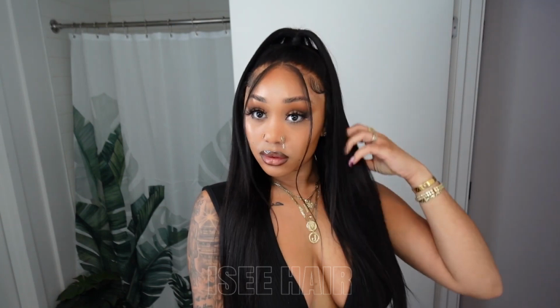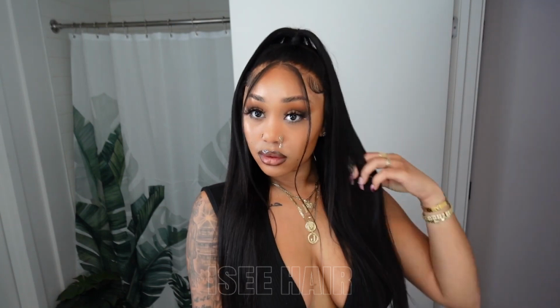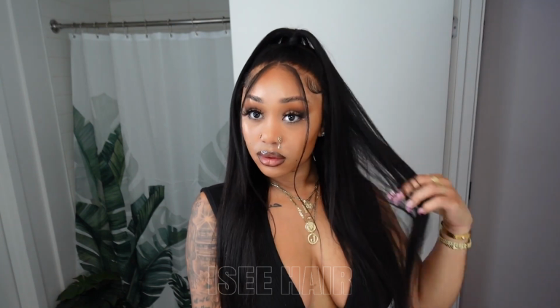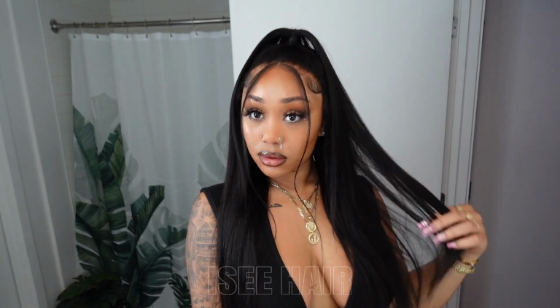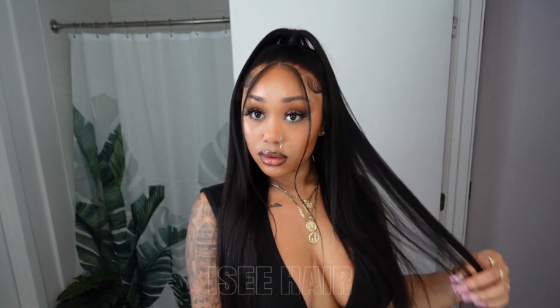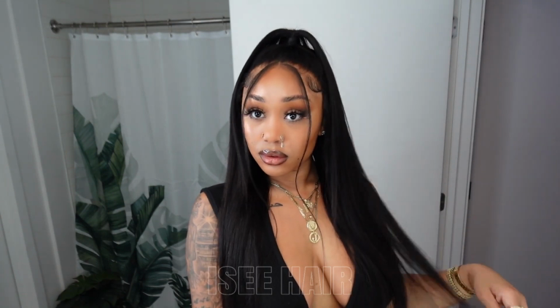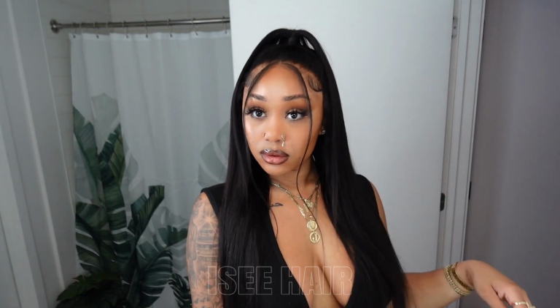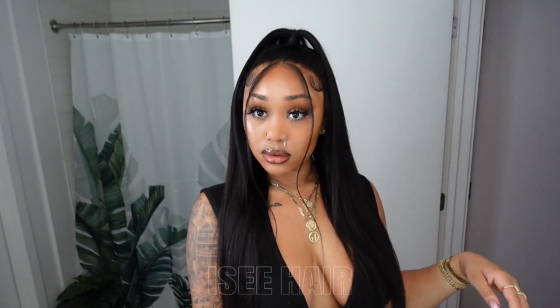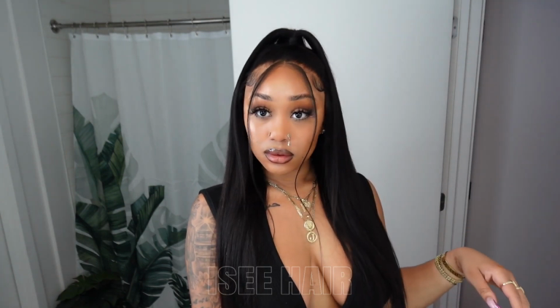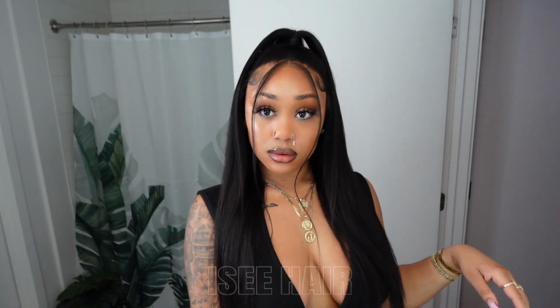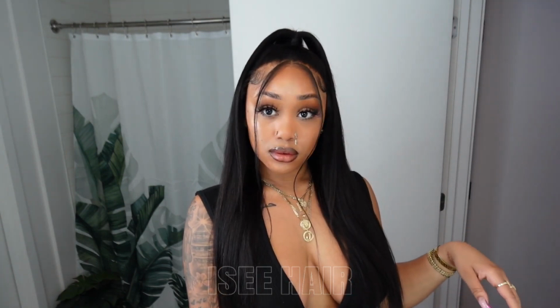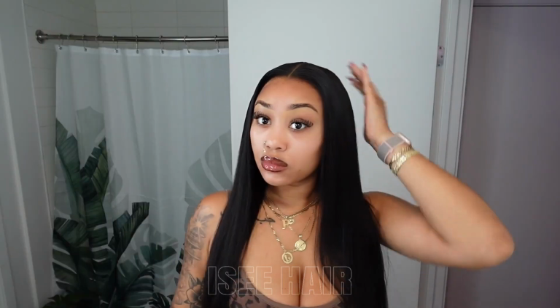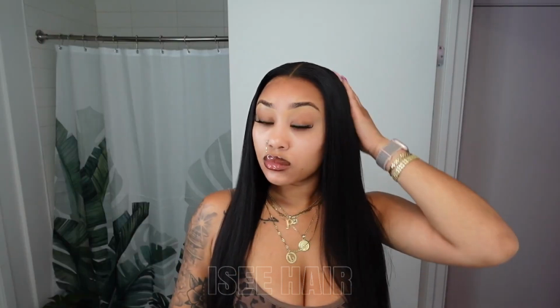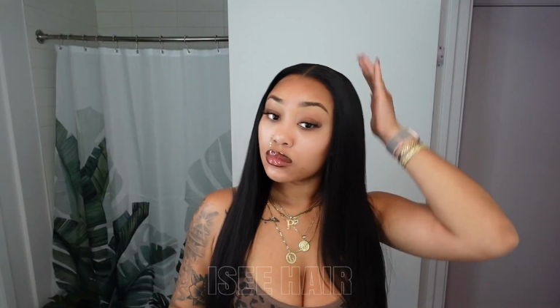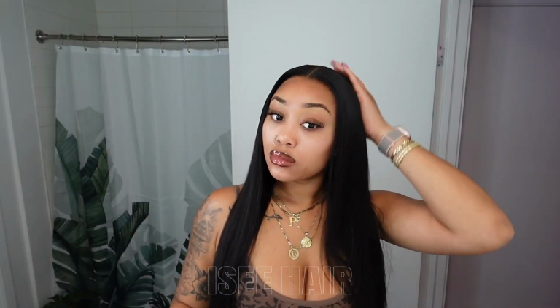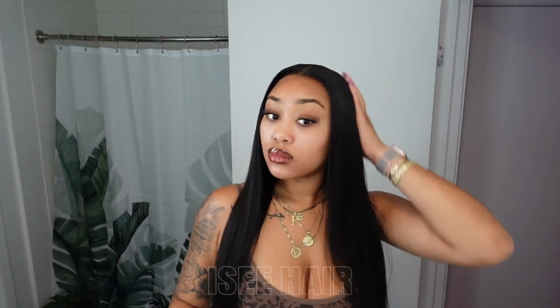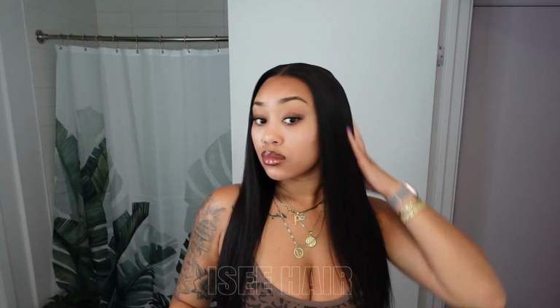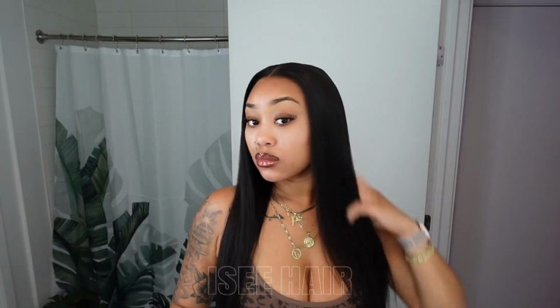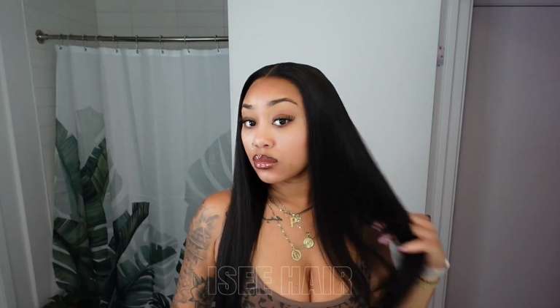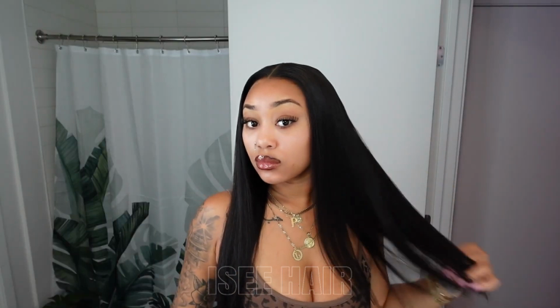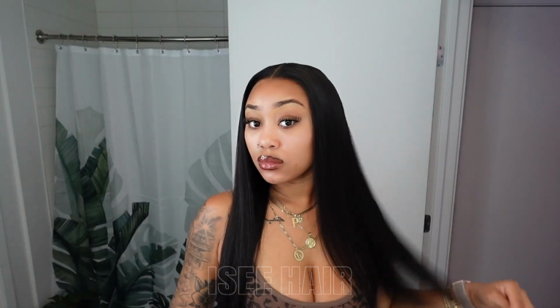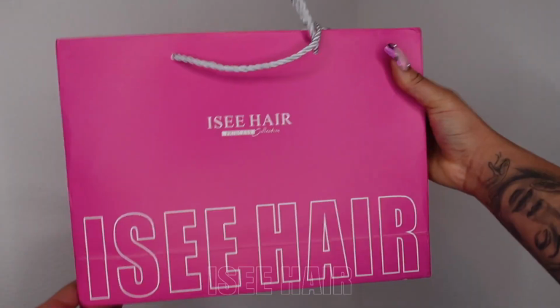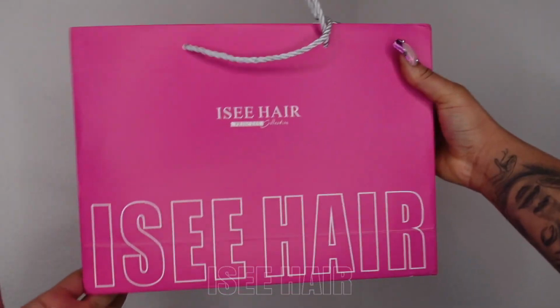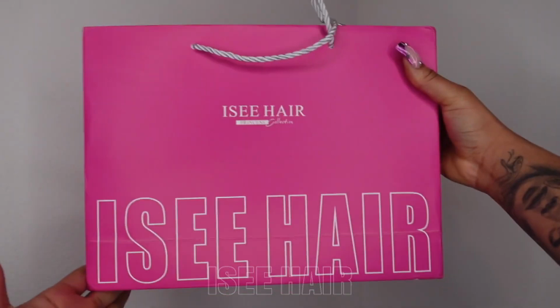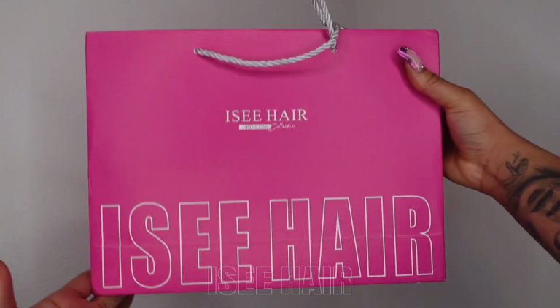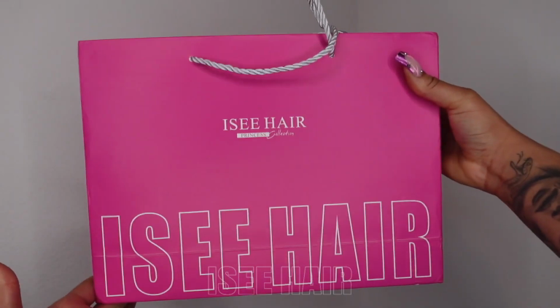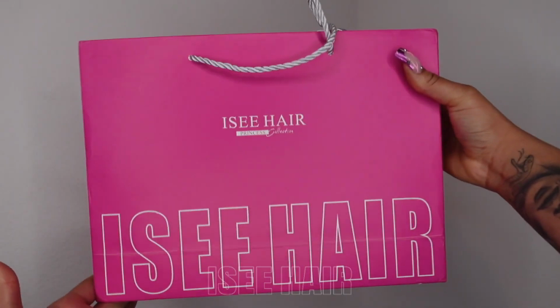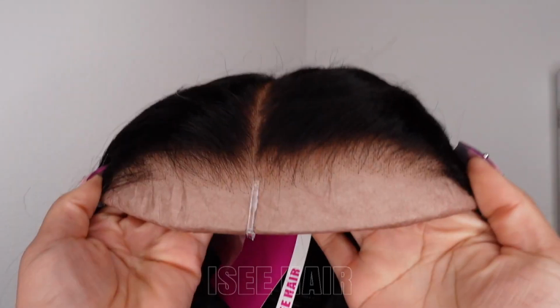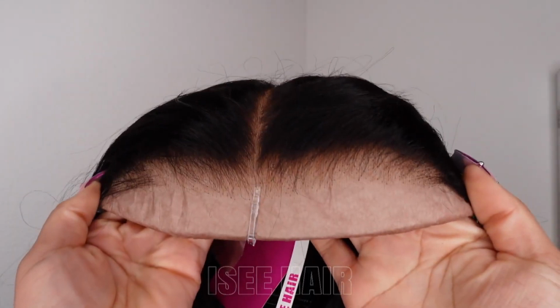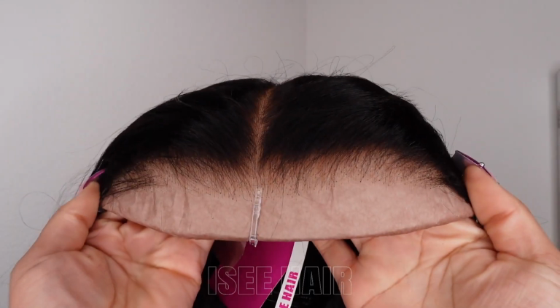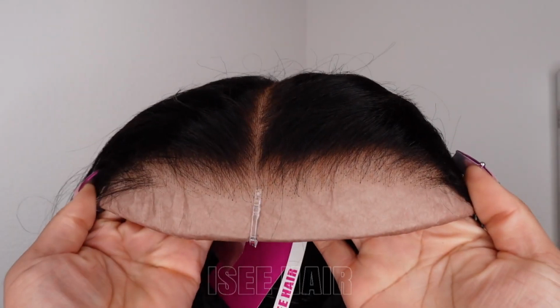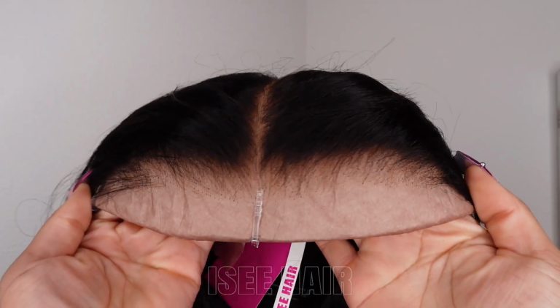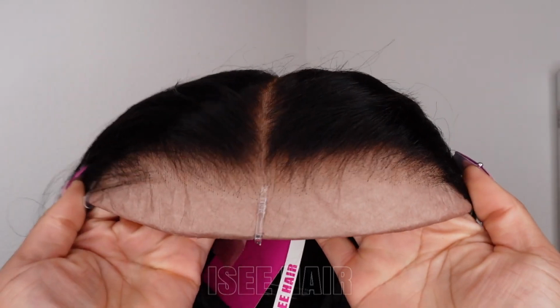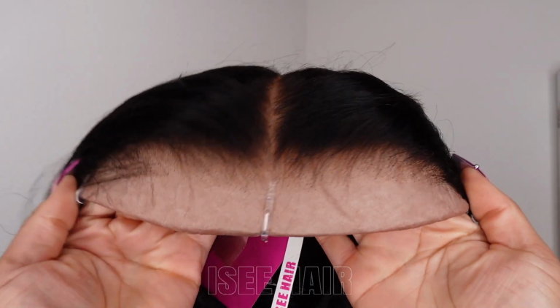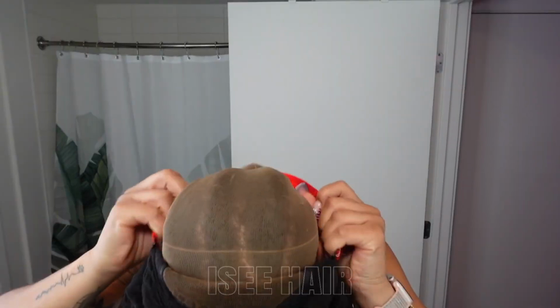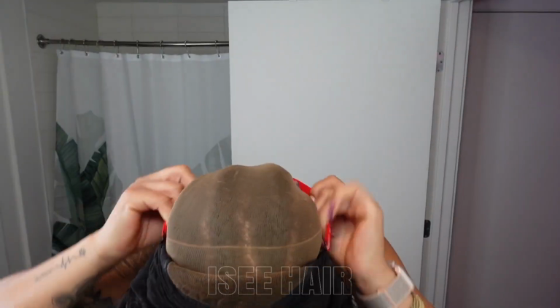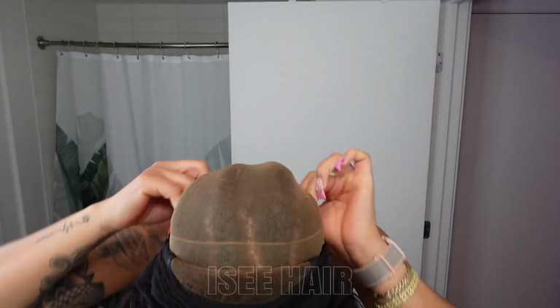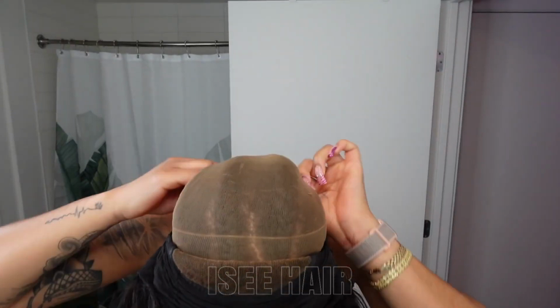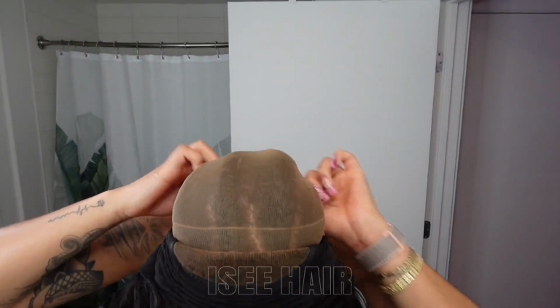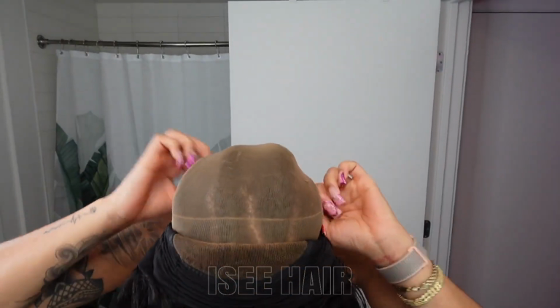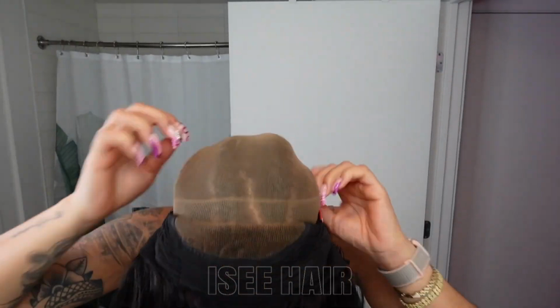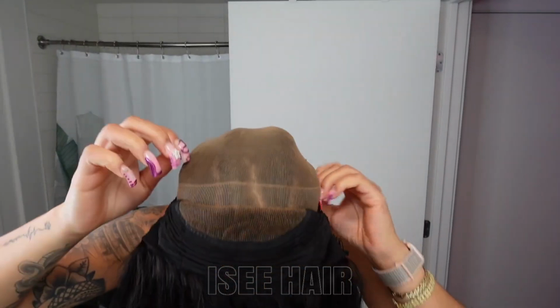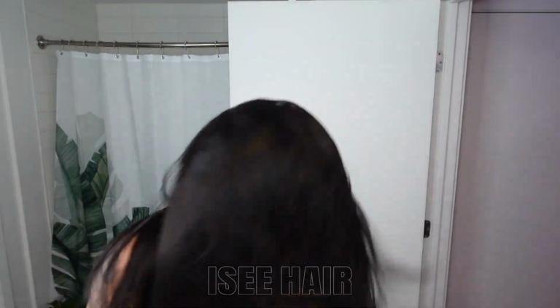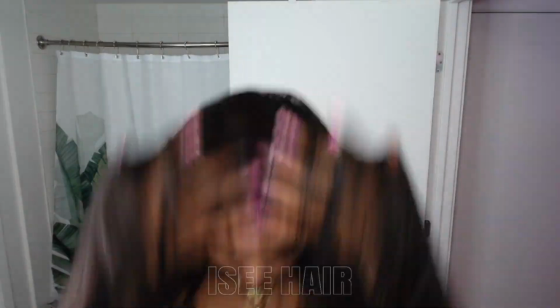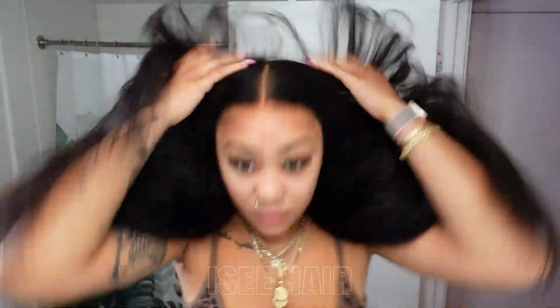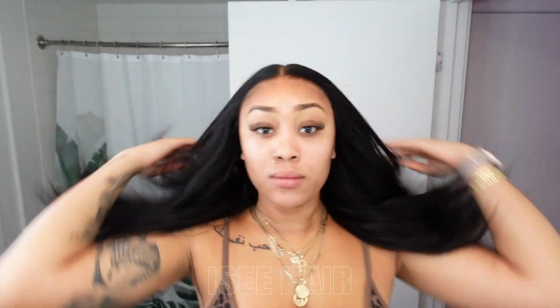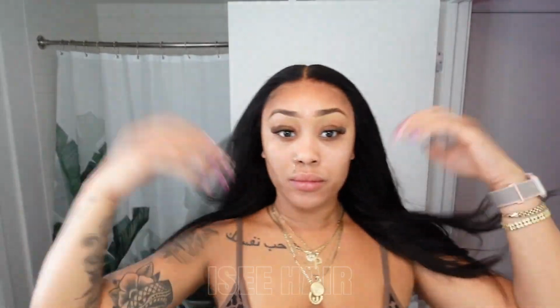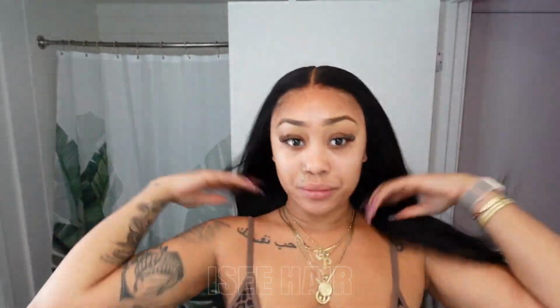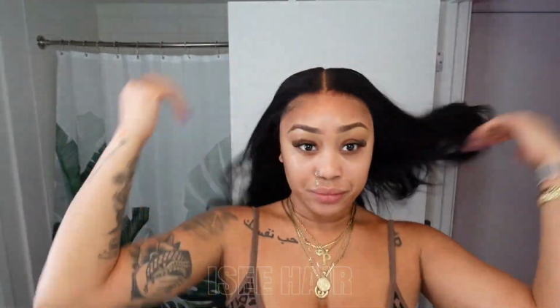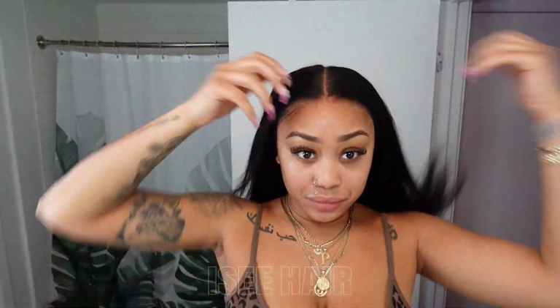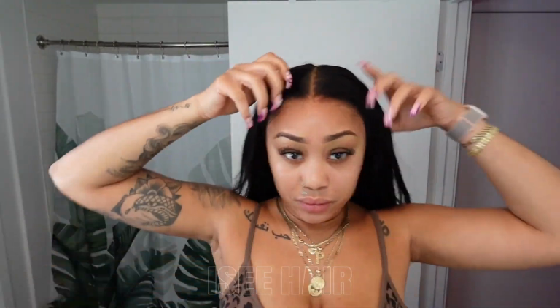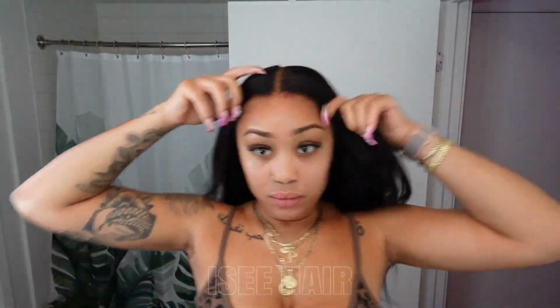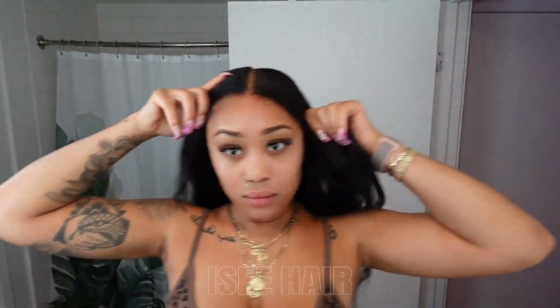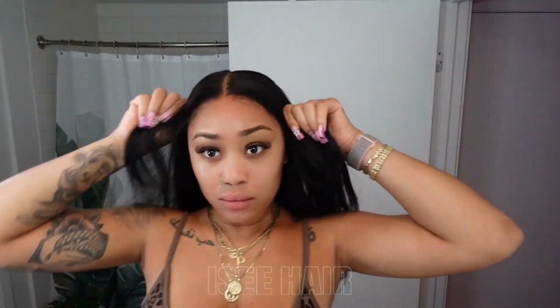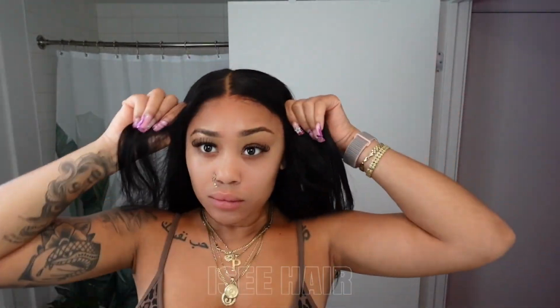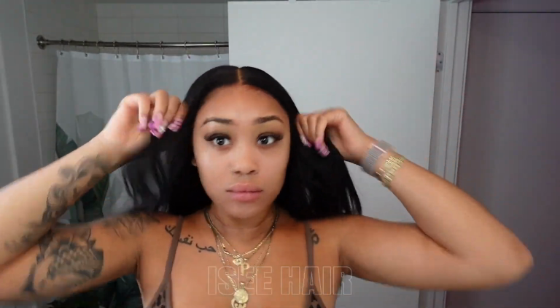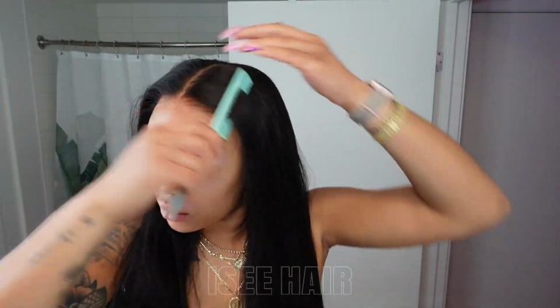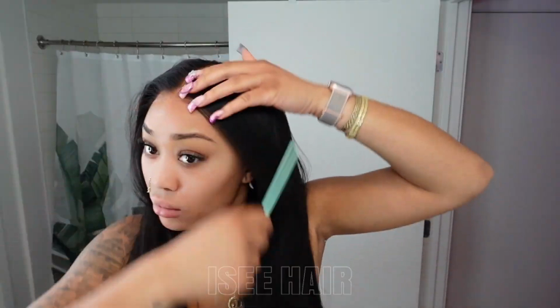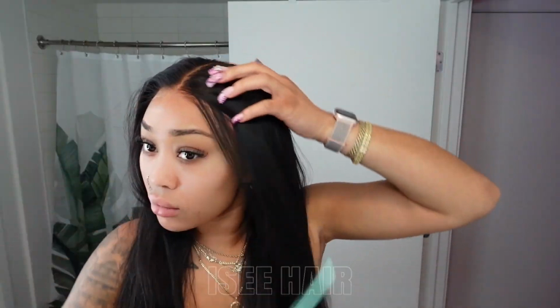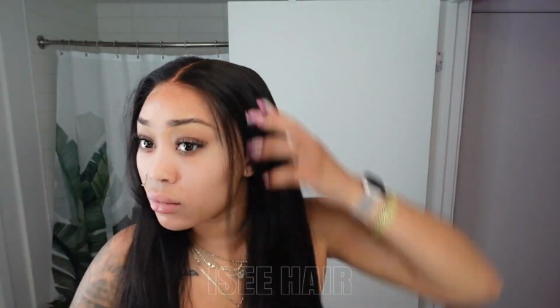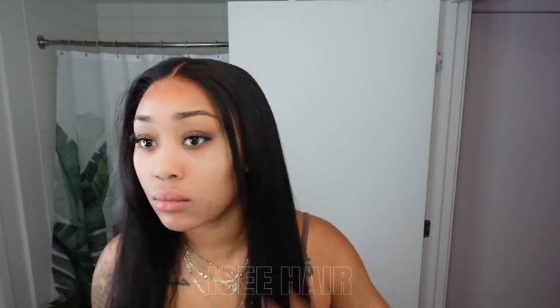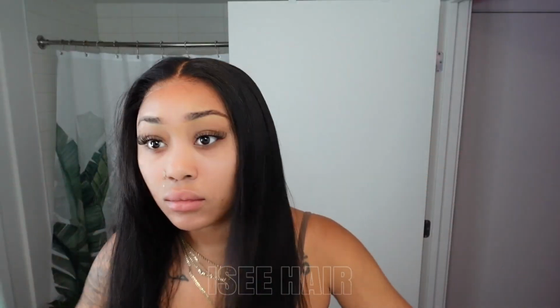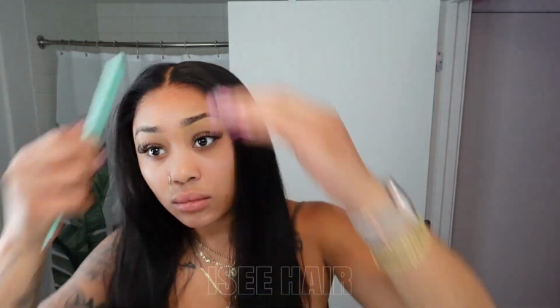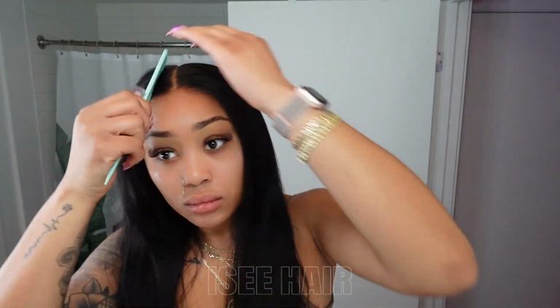I just want to show you guys exactly how I put my coolest wigs on to make them lay nice and flat. I put that band on and then I use the comb at the back.